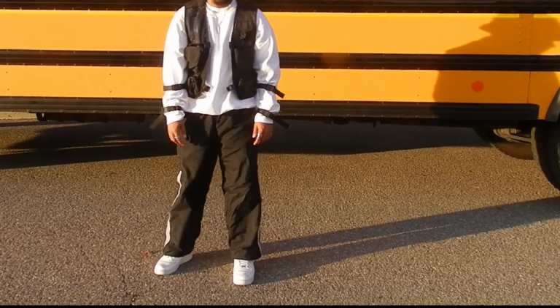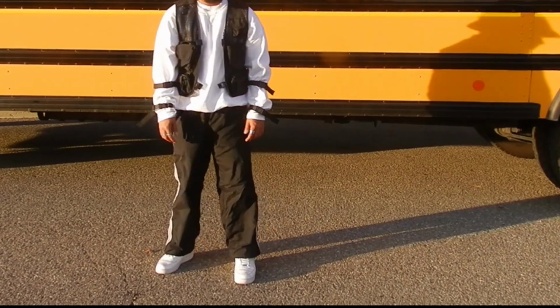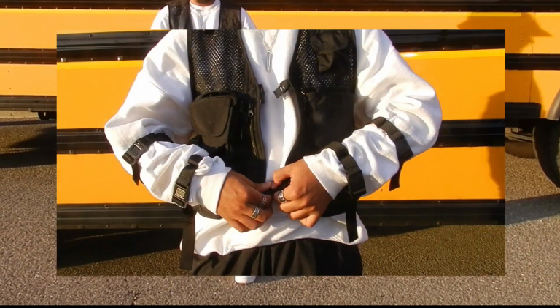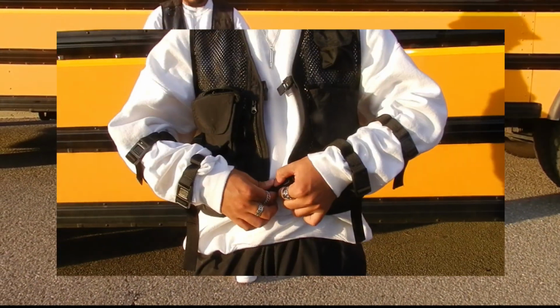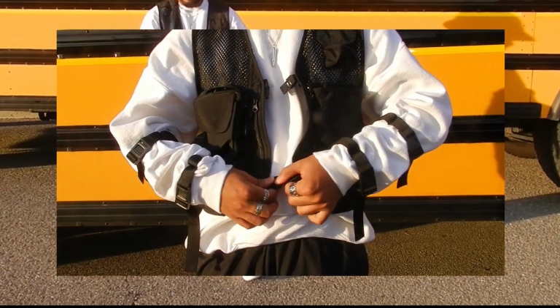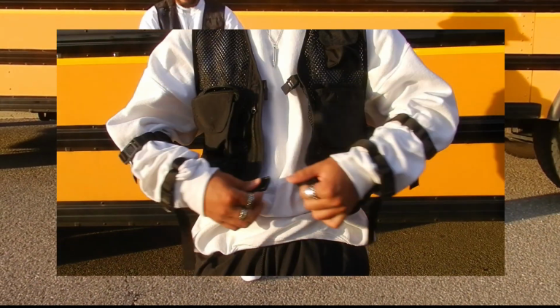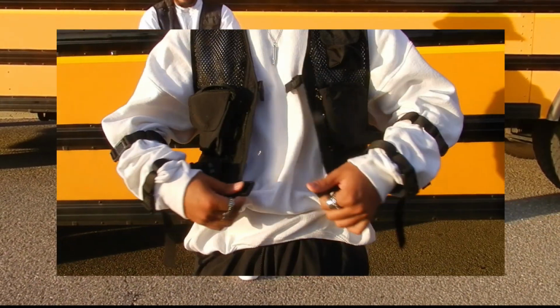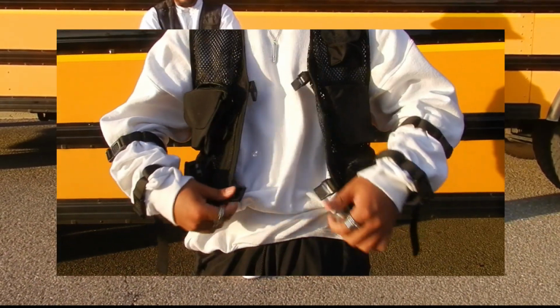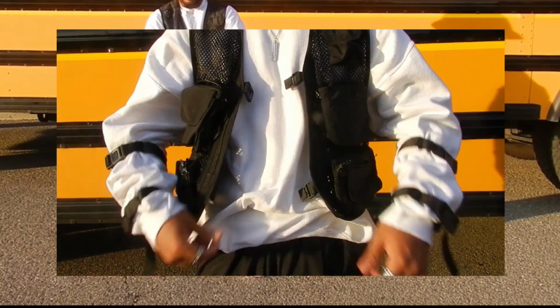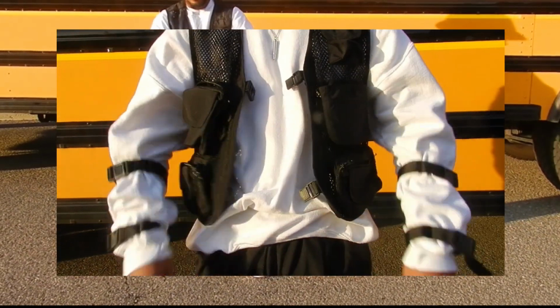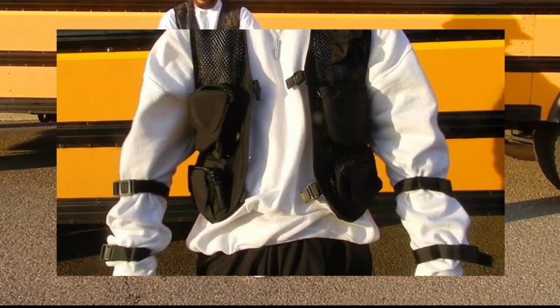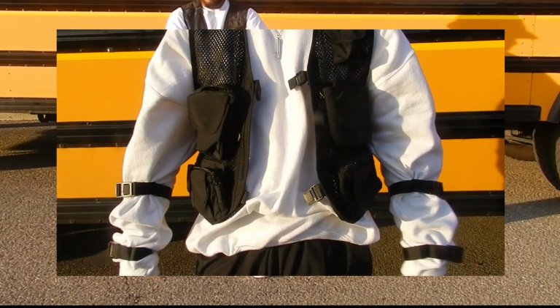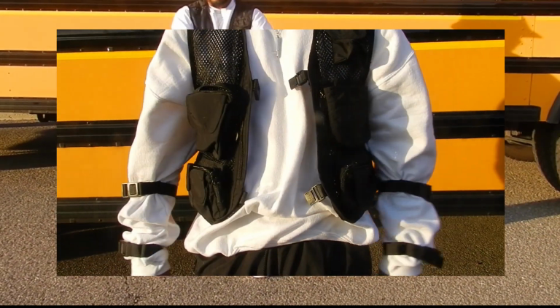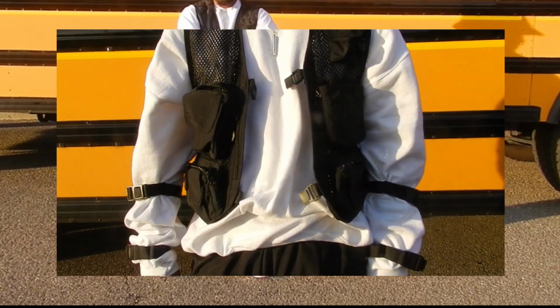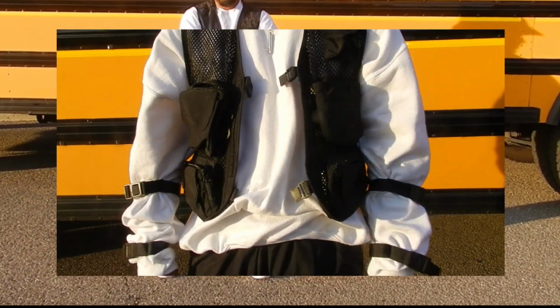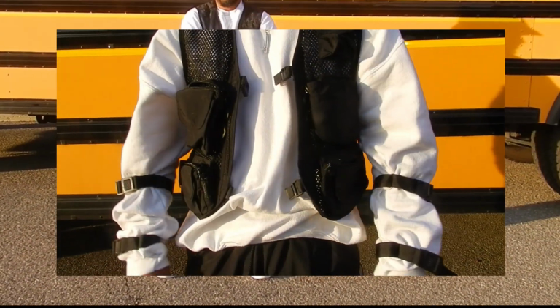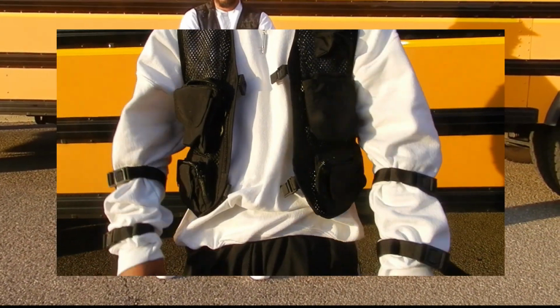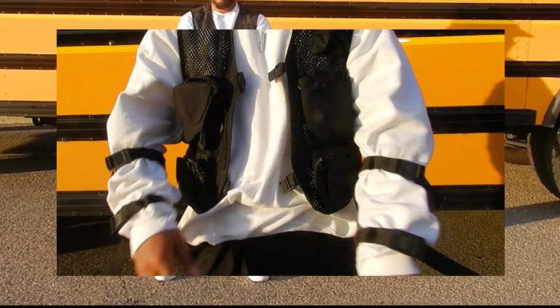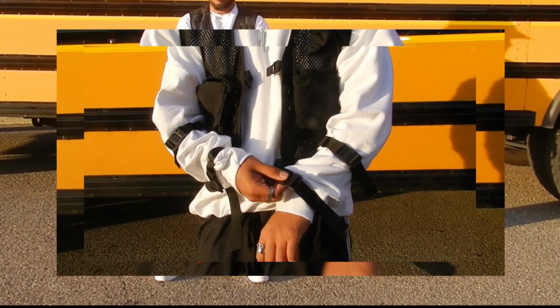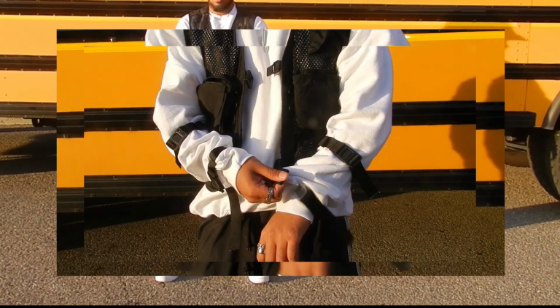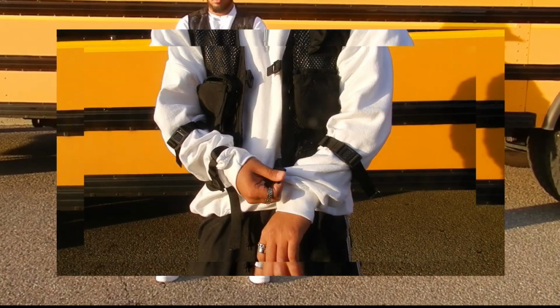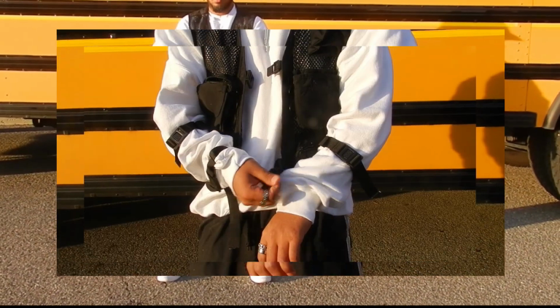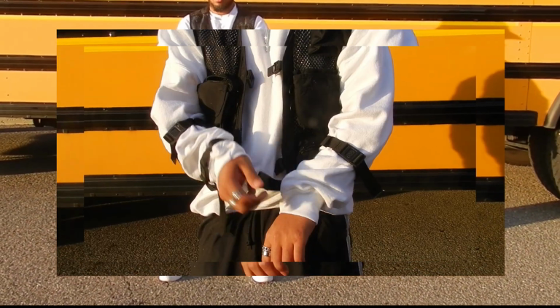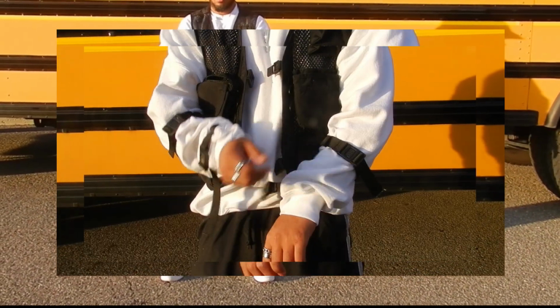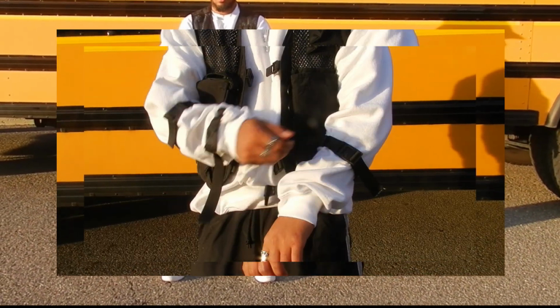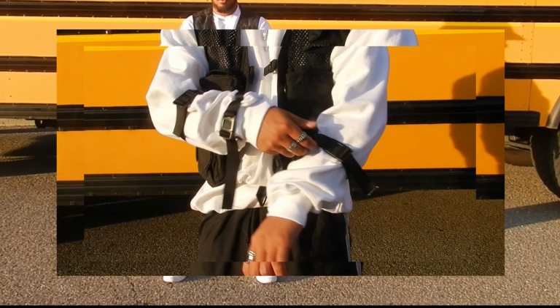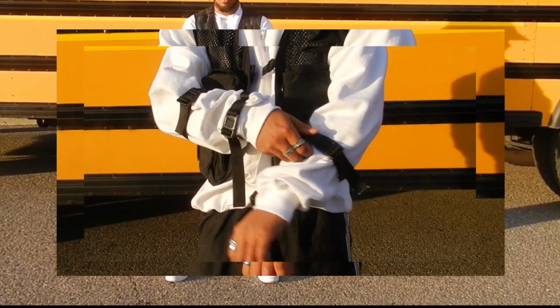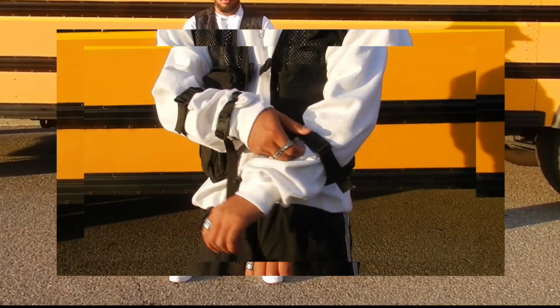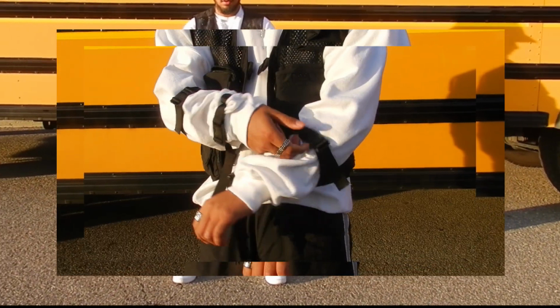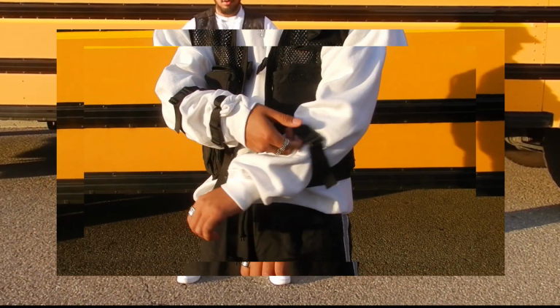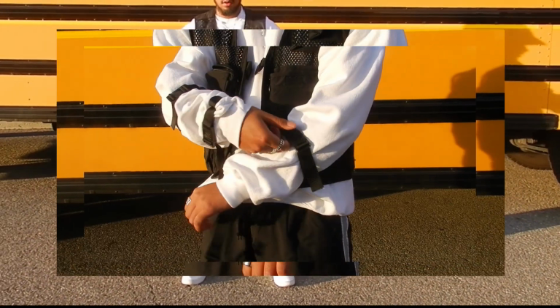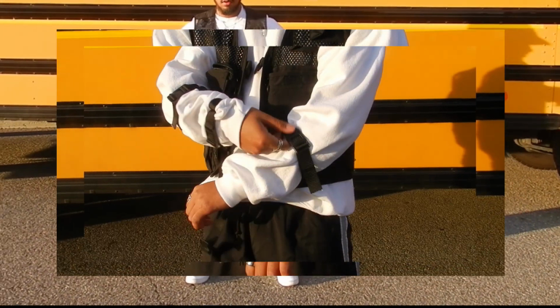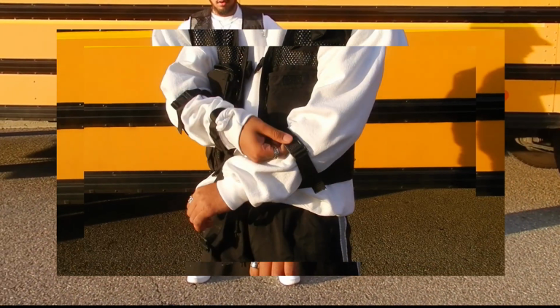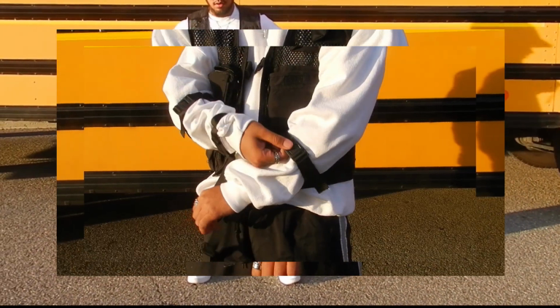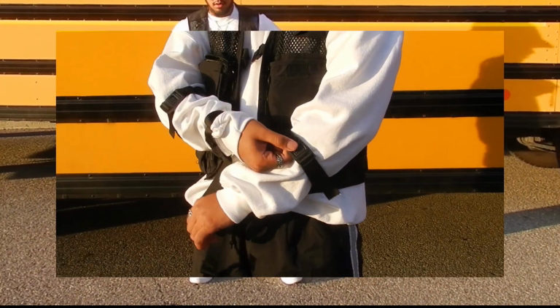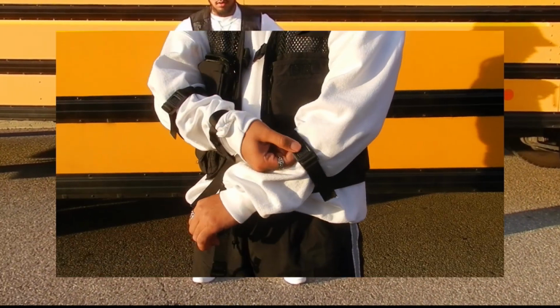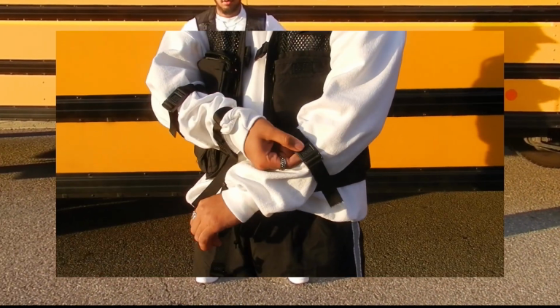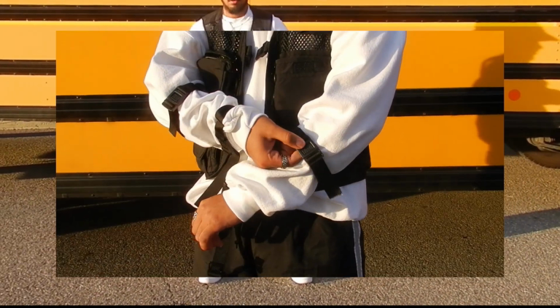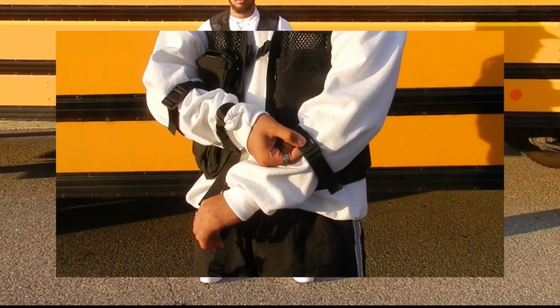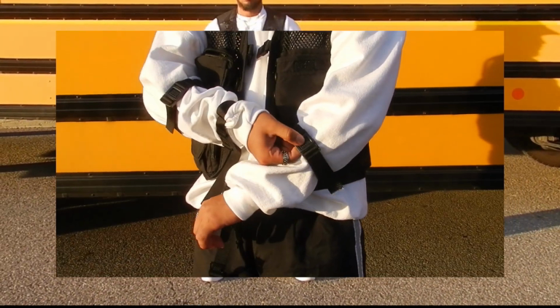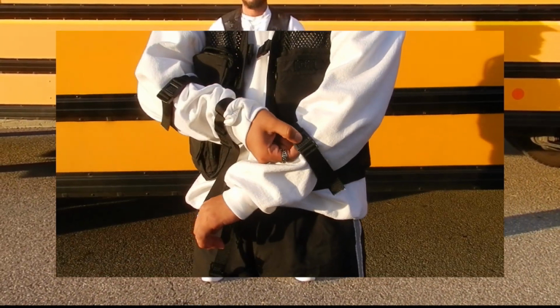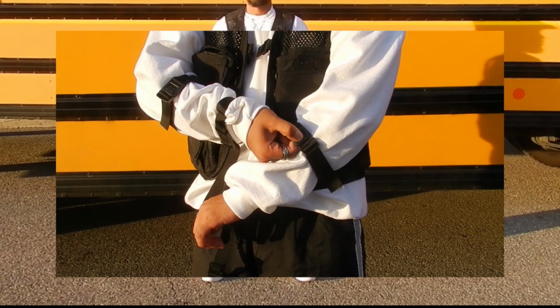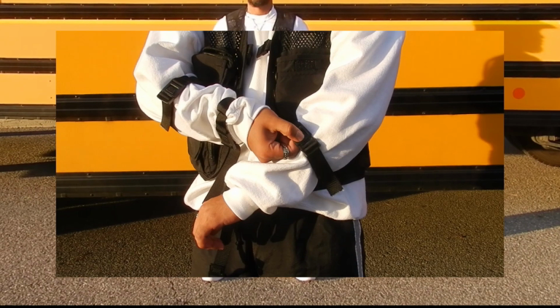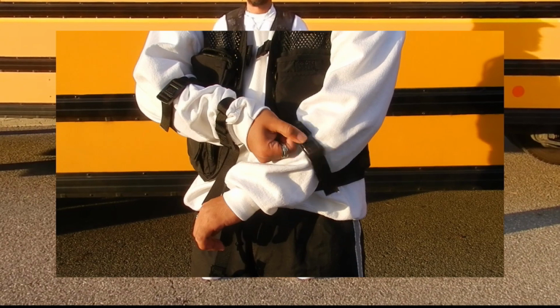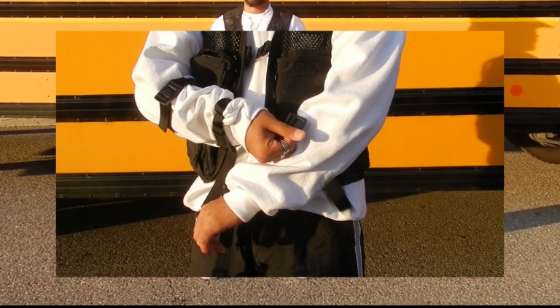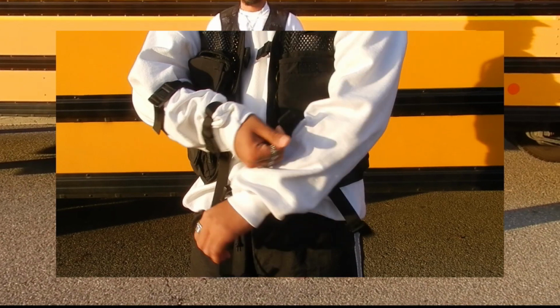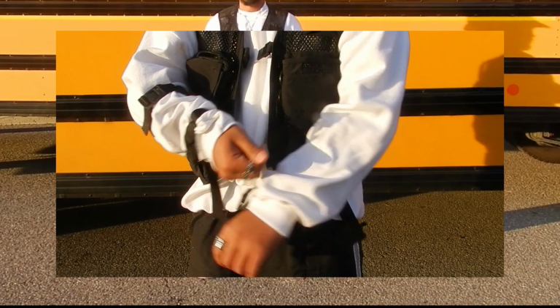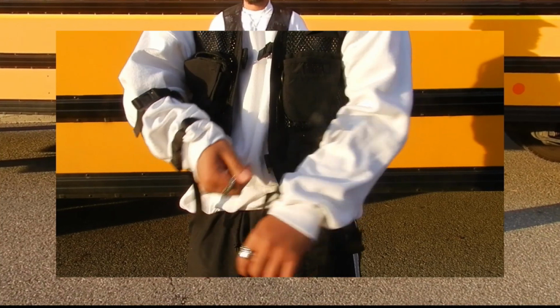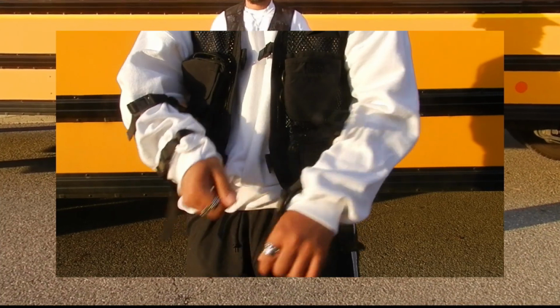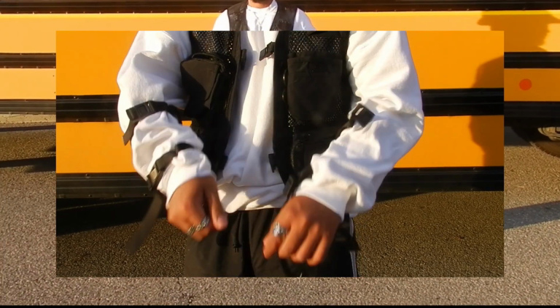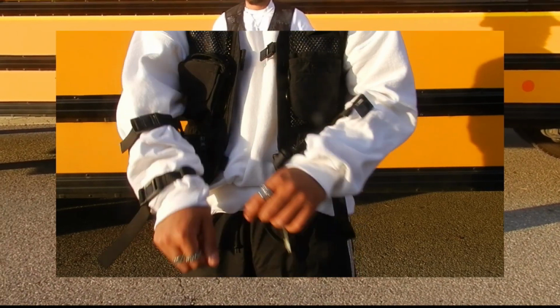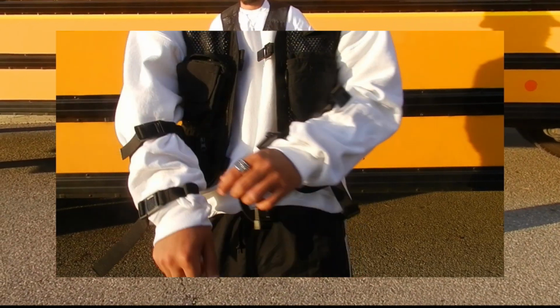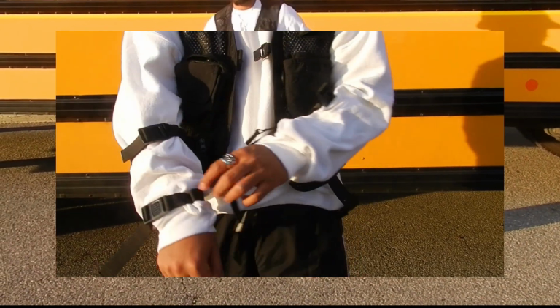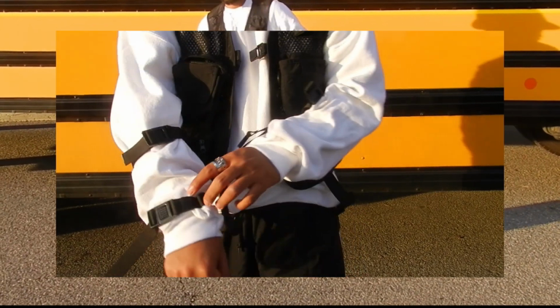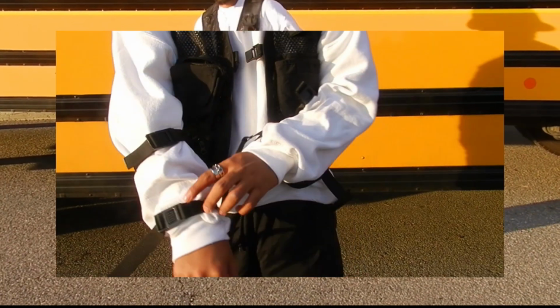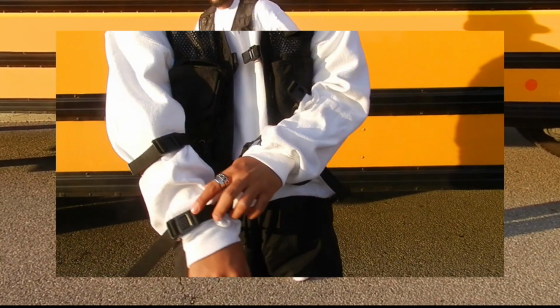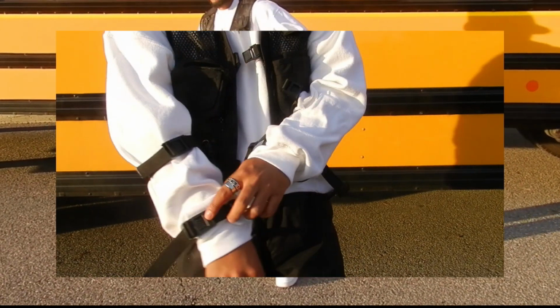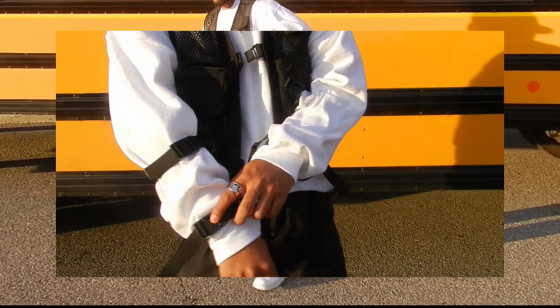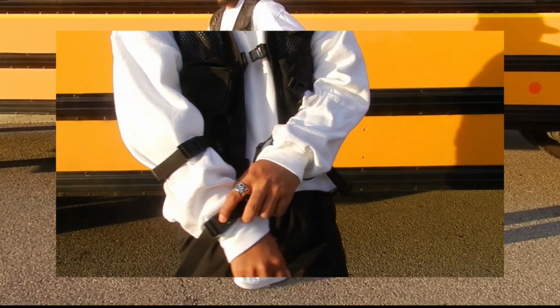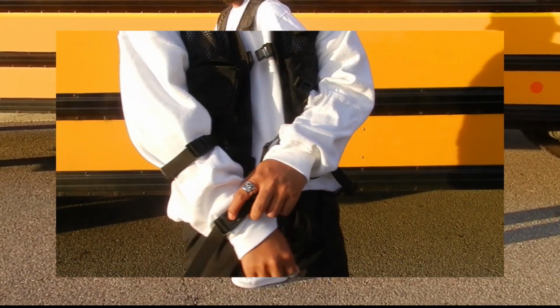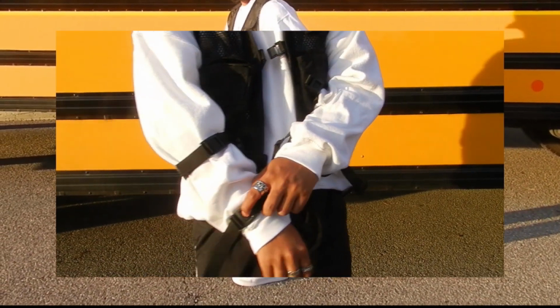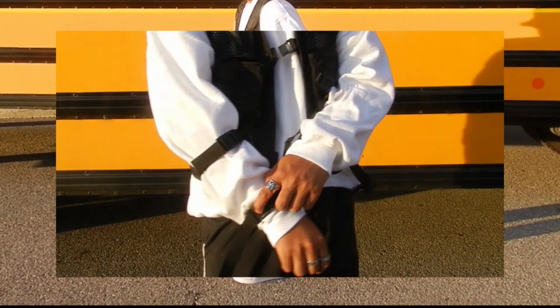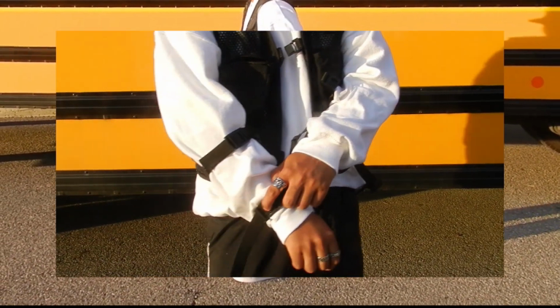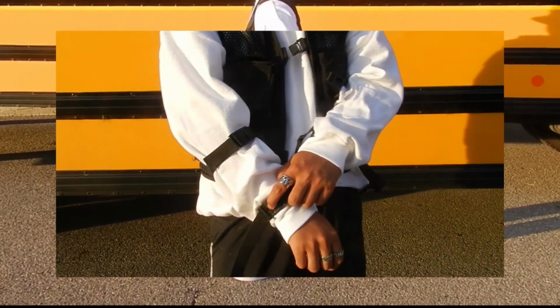Here's the sweater paired up with a black tactical vest, really going for that utility vibe. Nice contrast — goes really well with the fit.